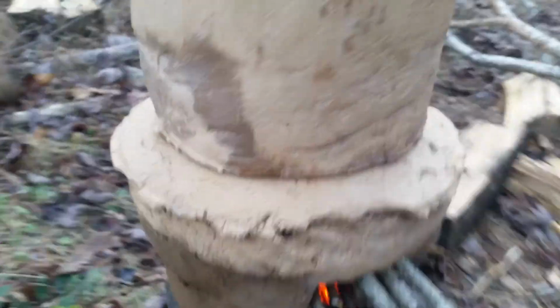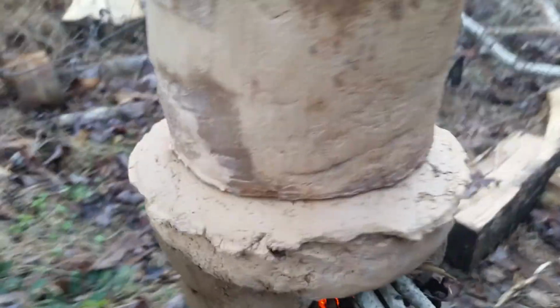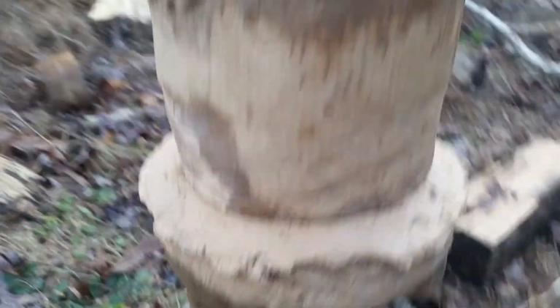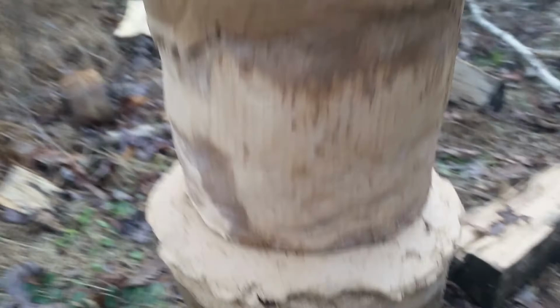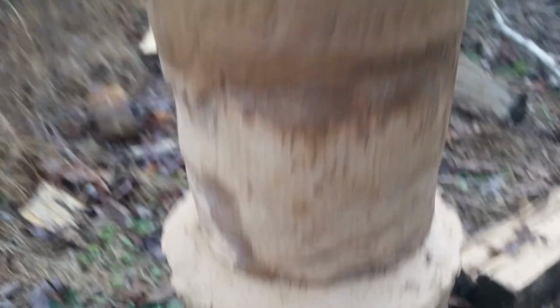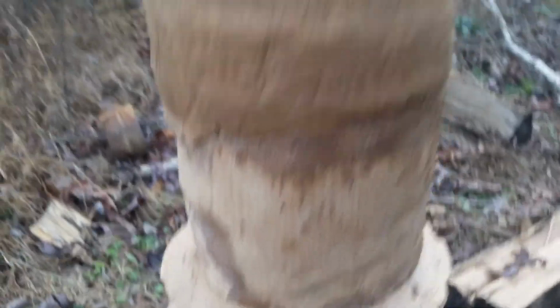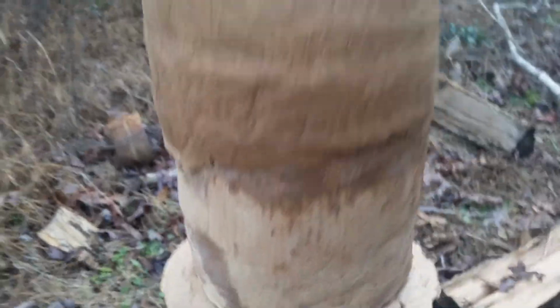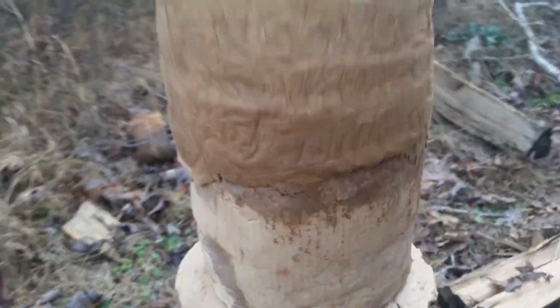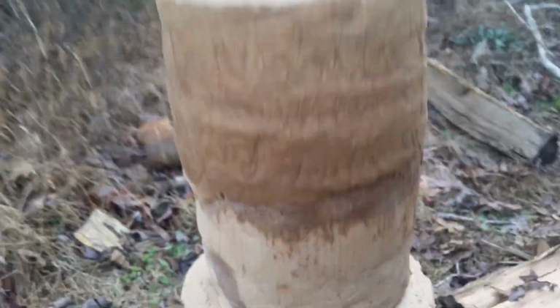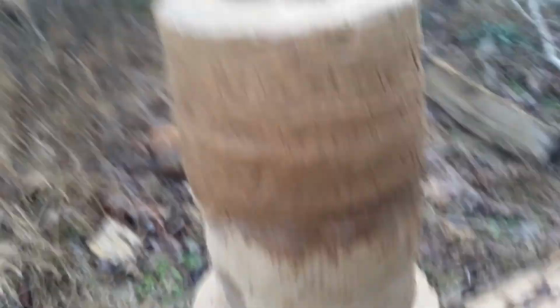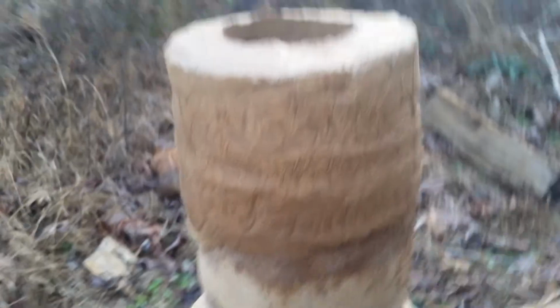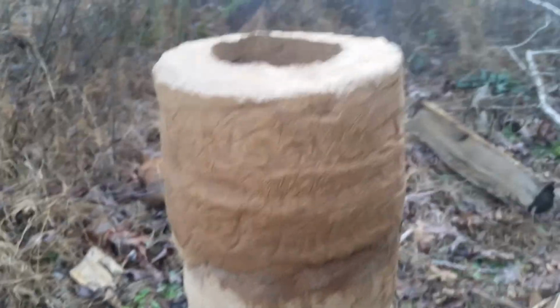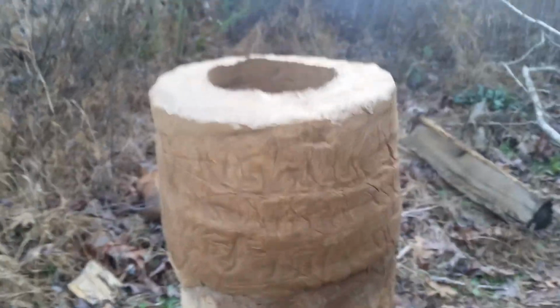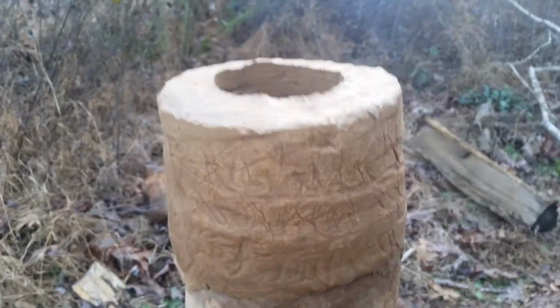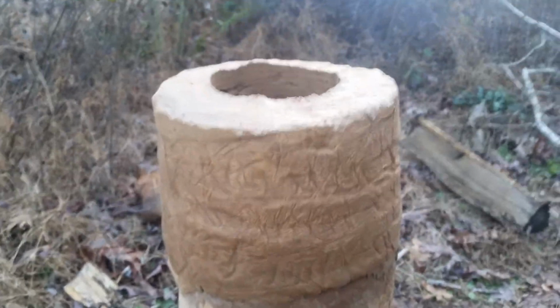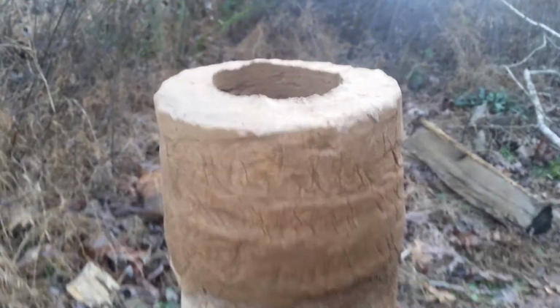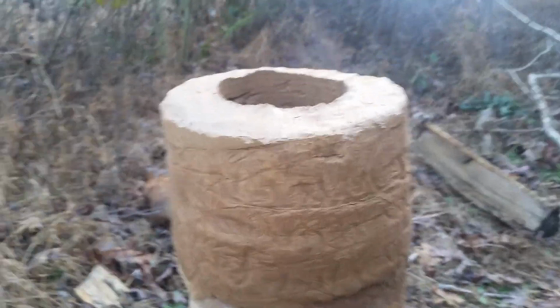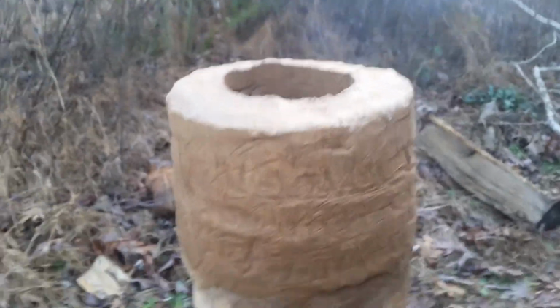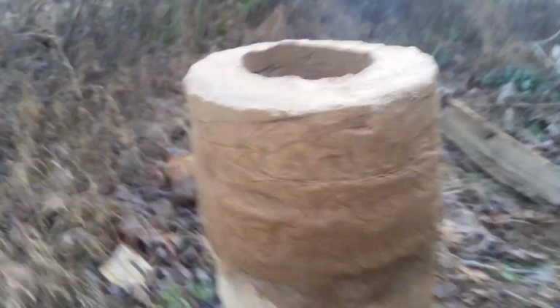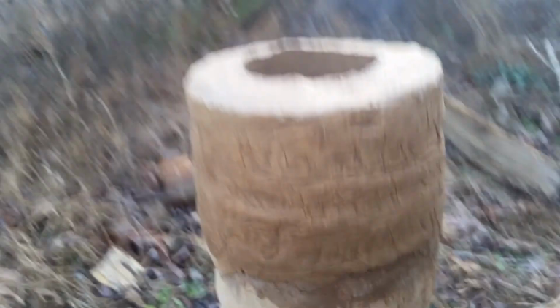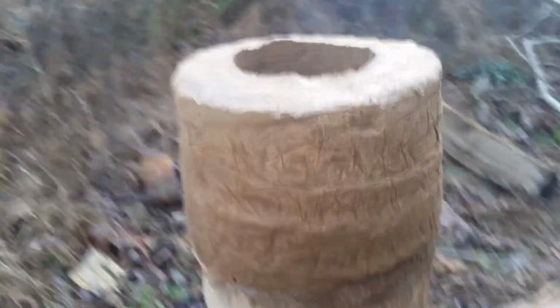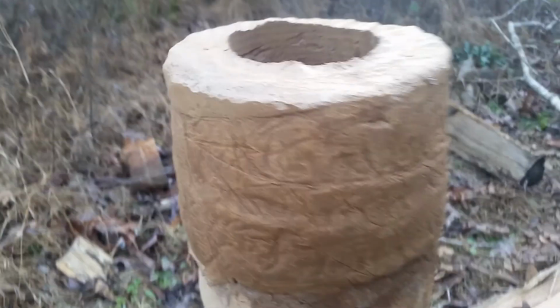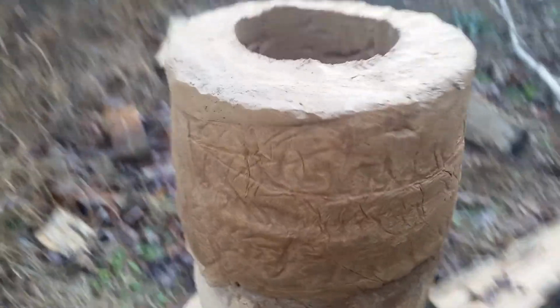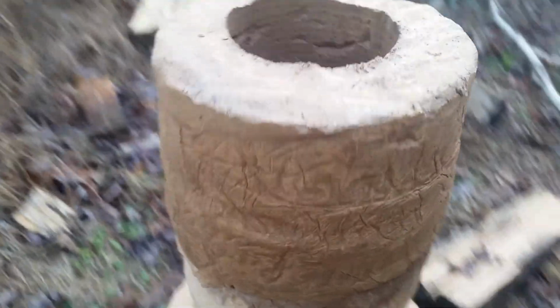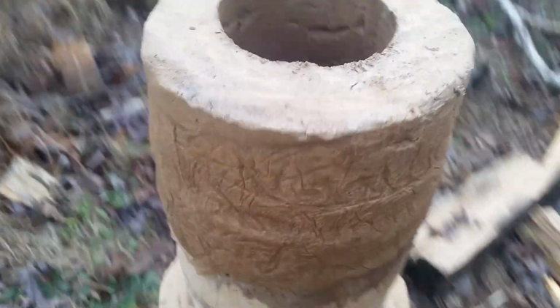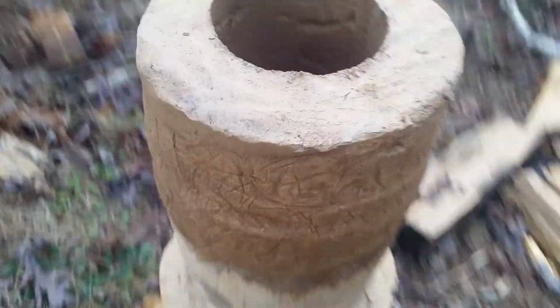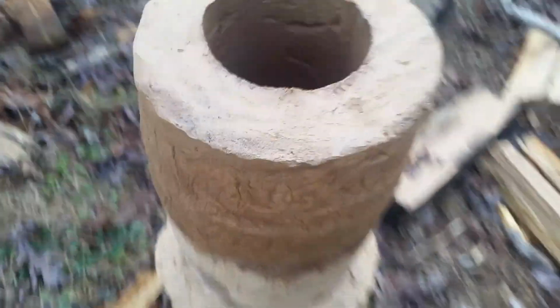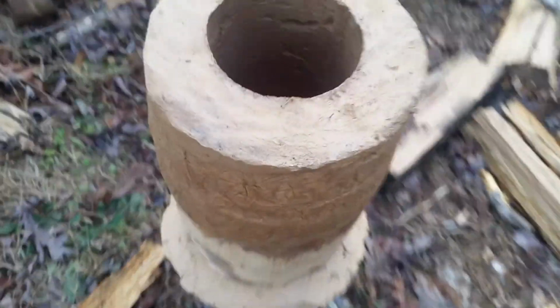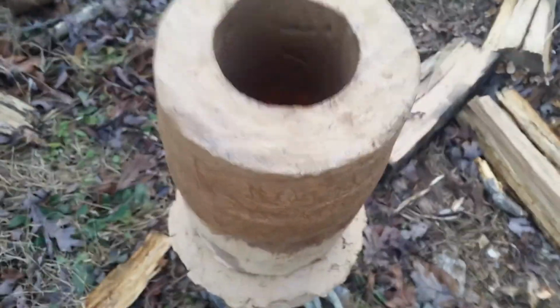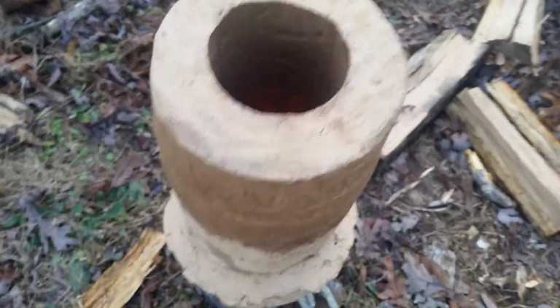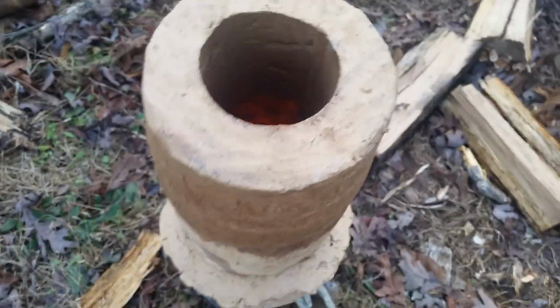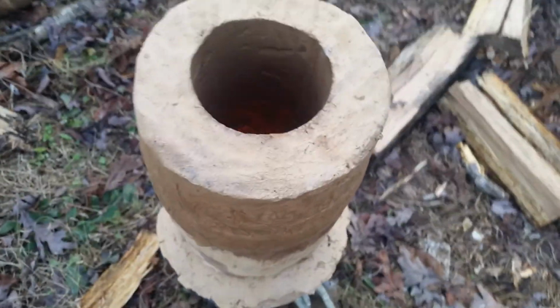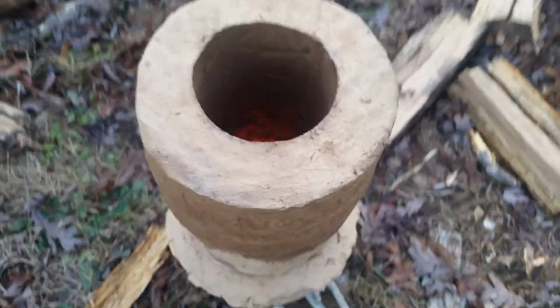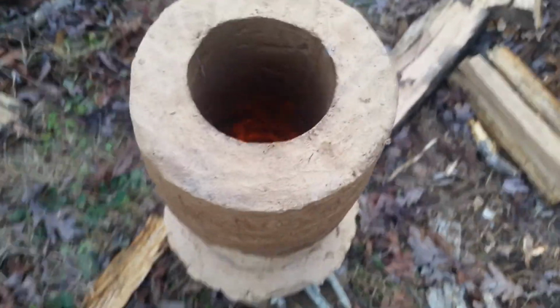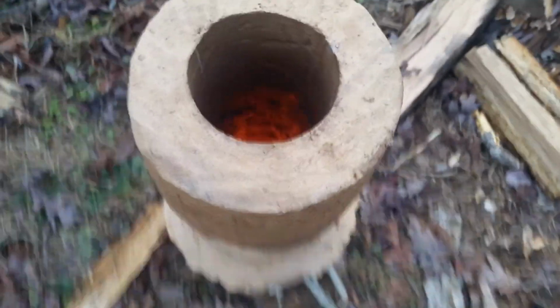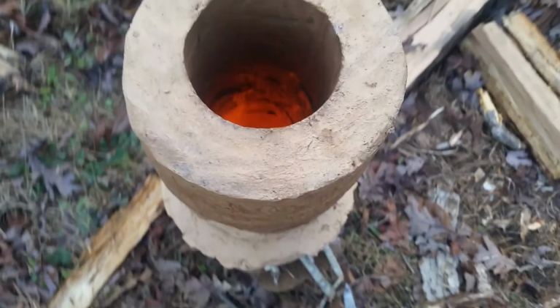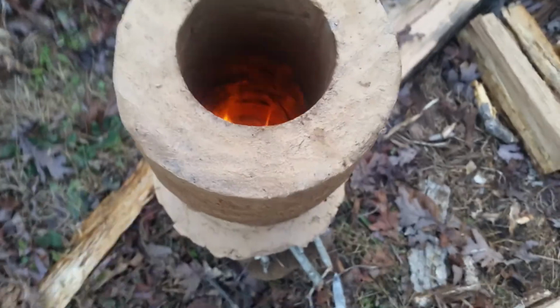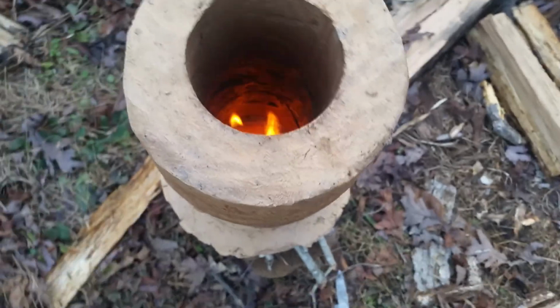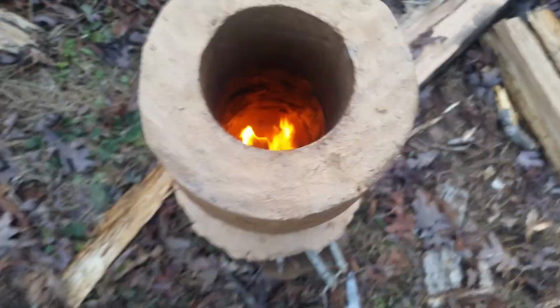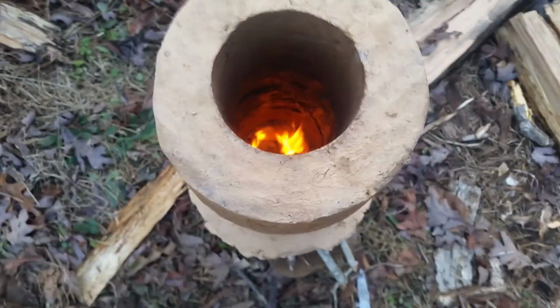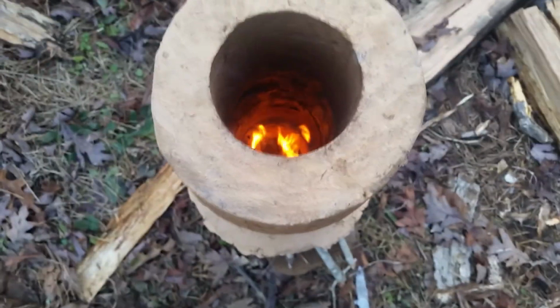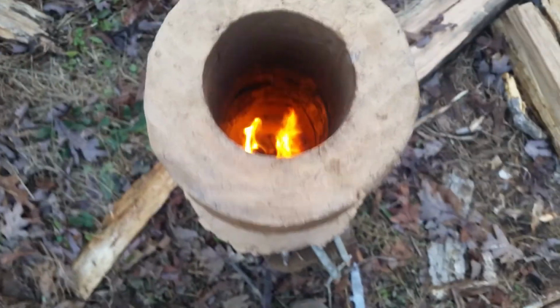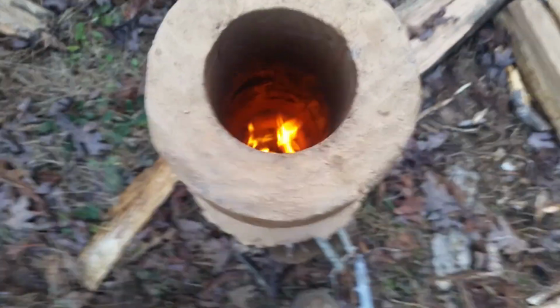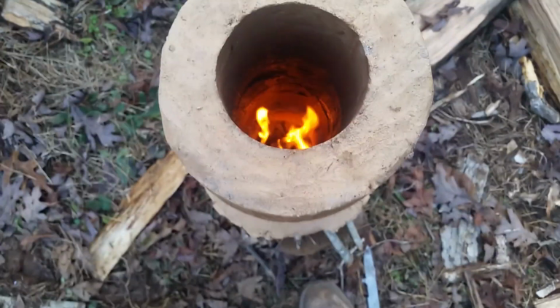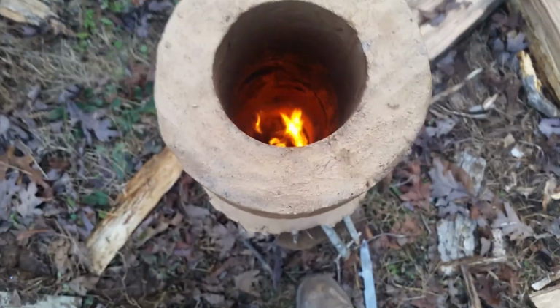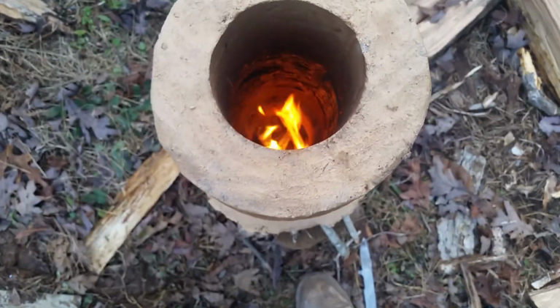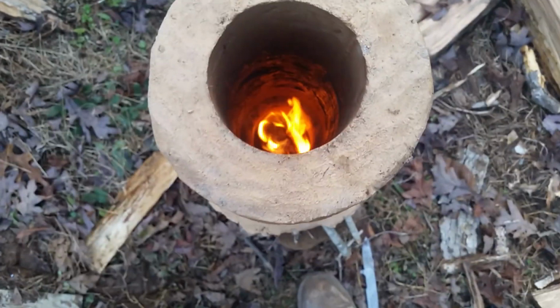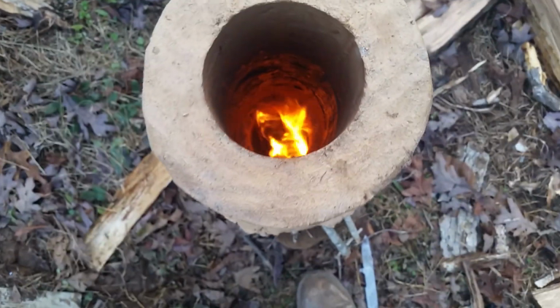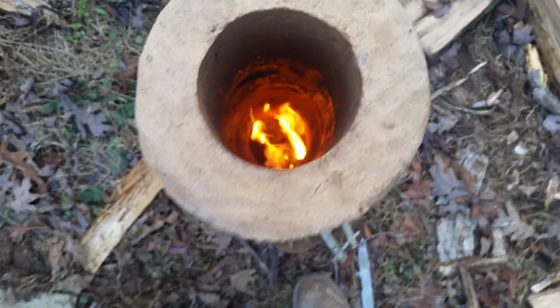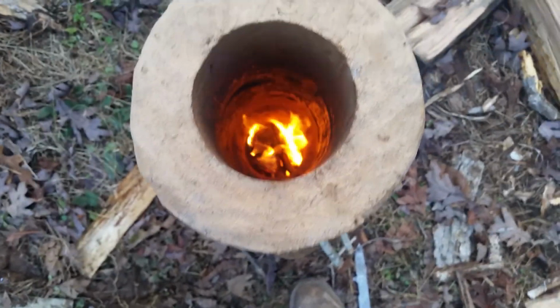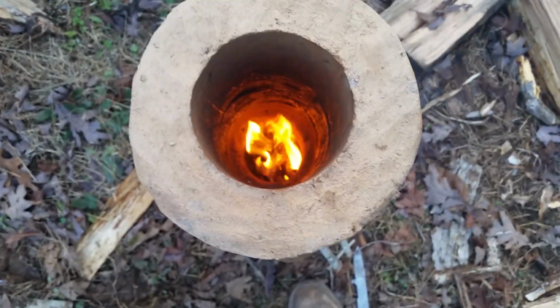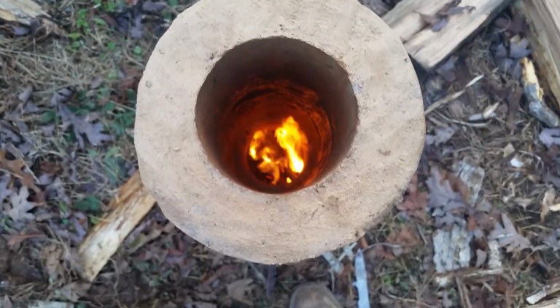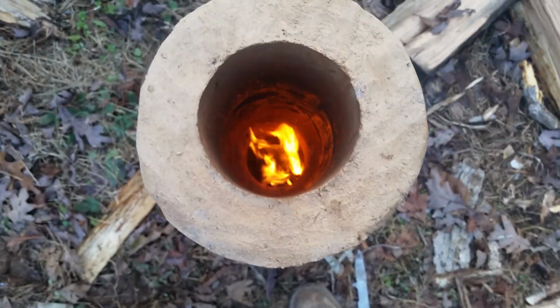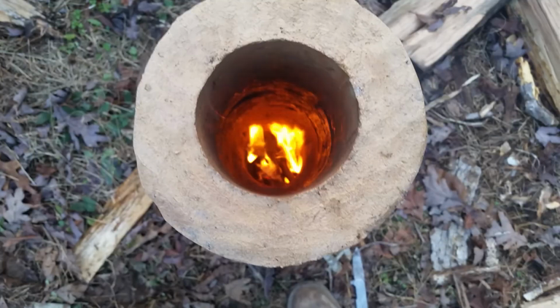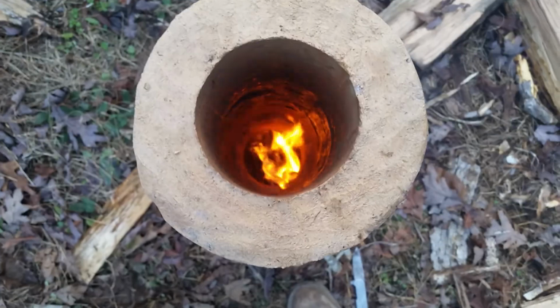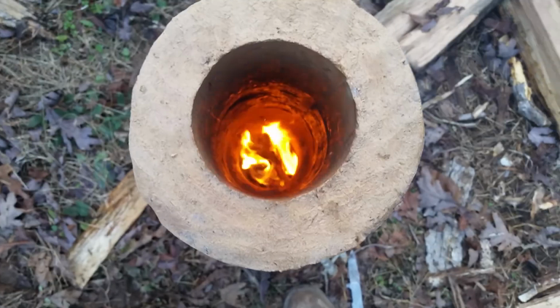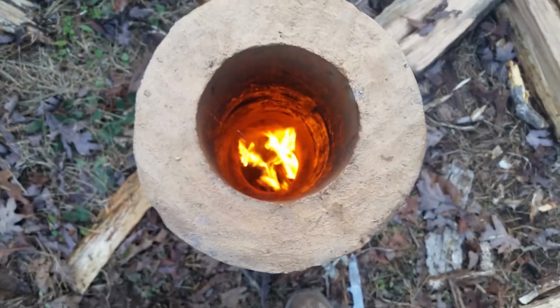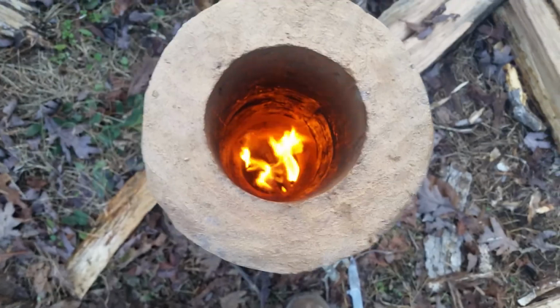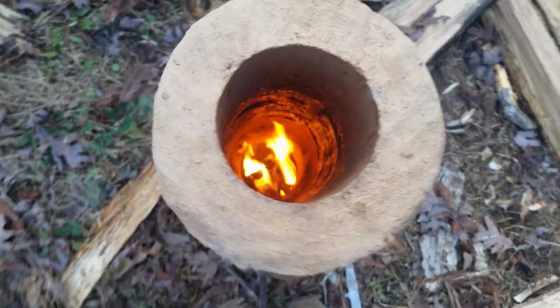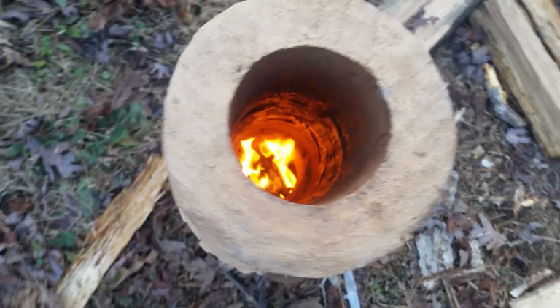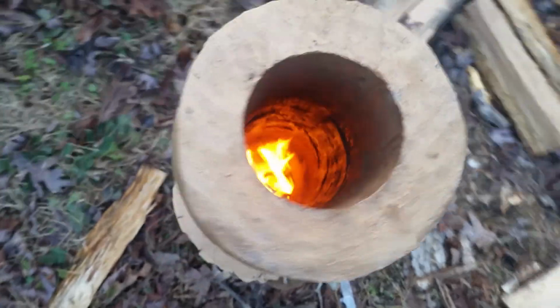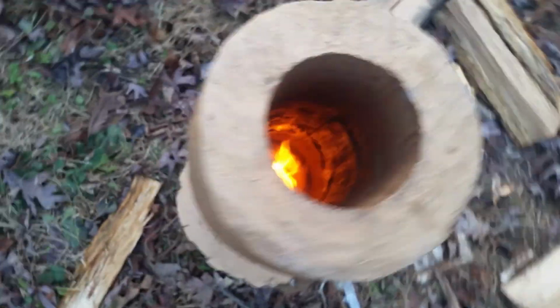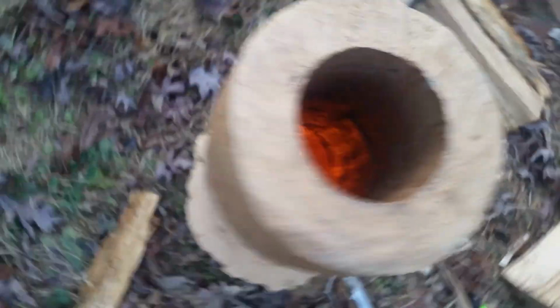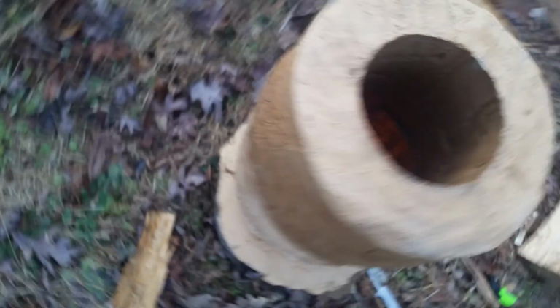So I tried to go ahead and get it fired up and get it drying out the materials a little bit. So we'll see how it holds up.